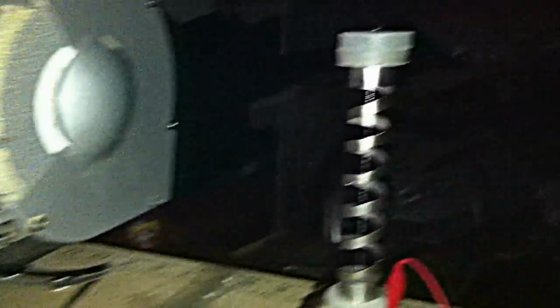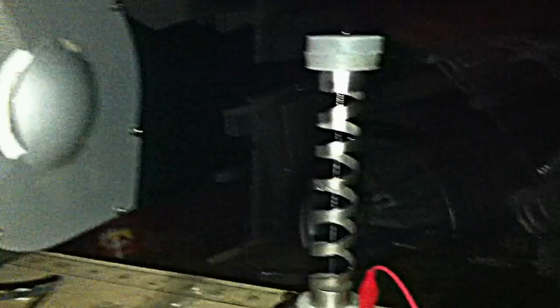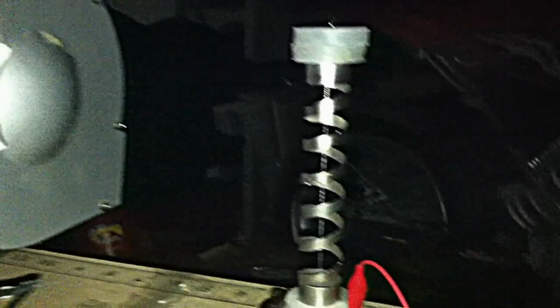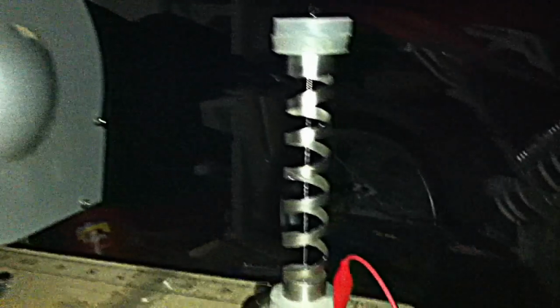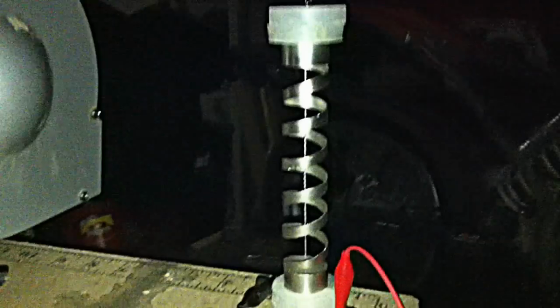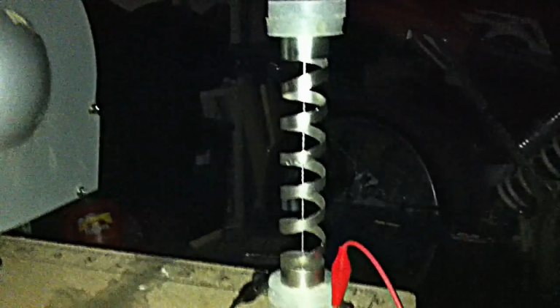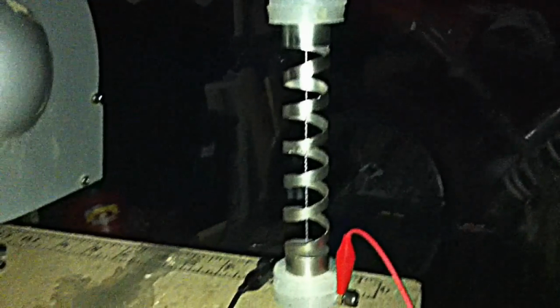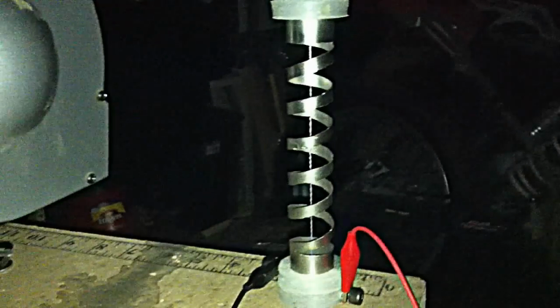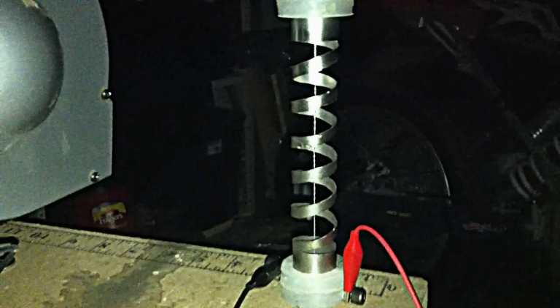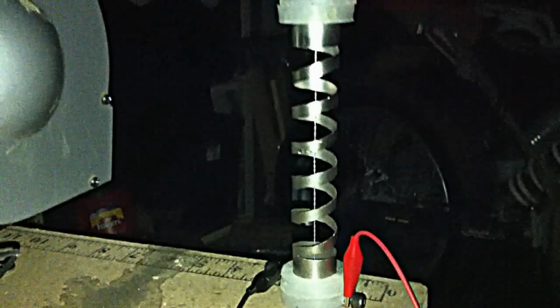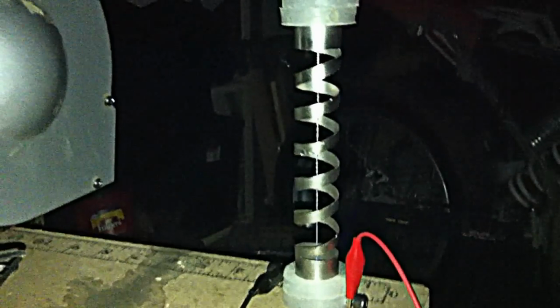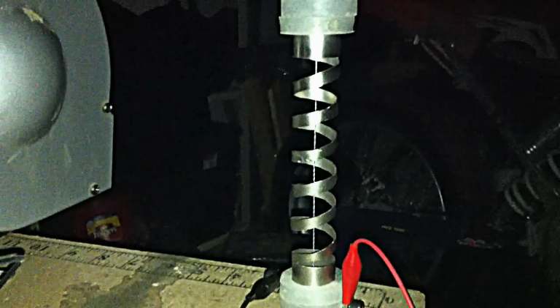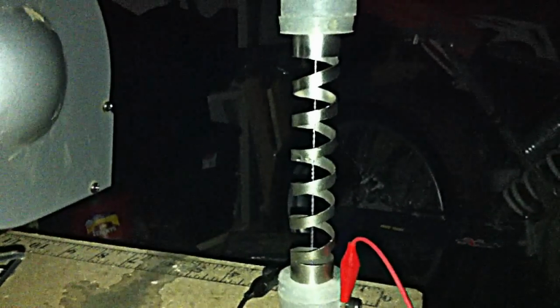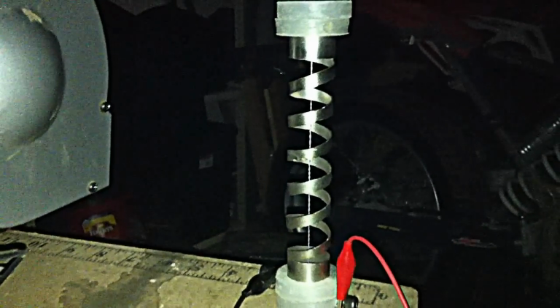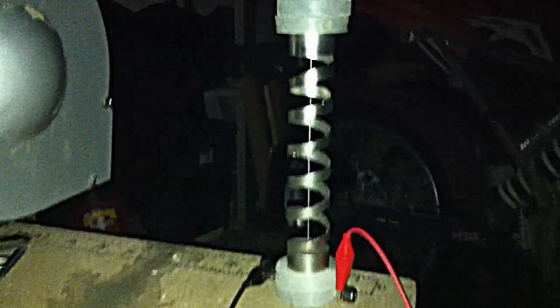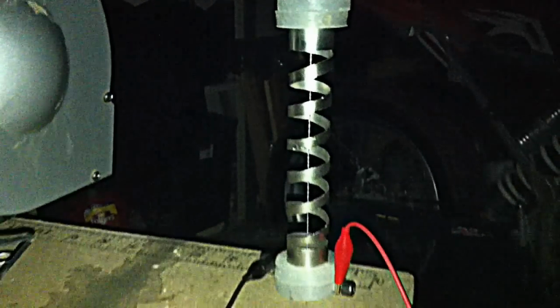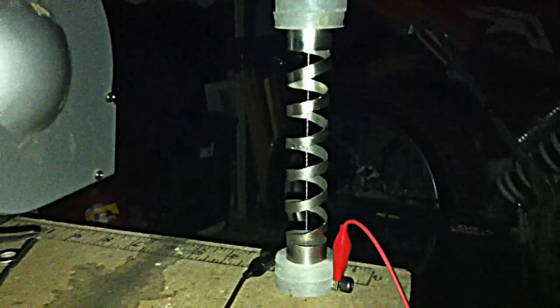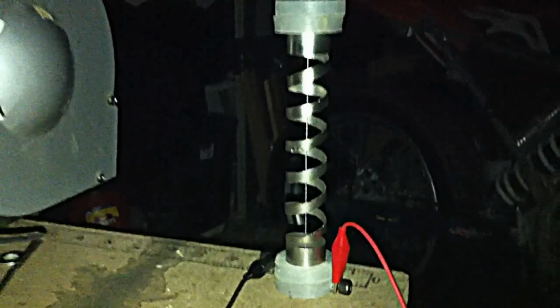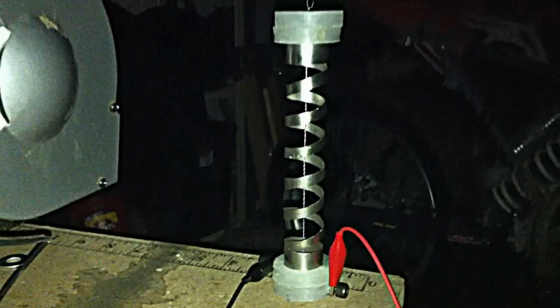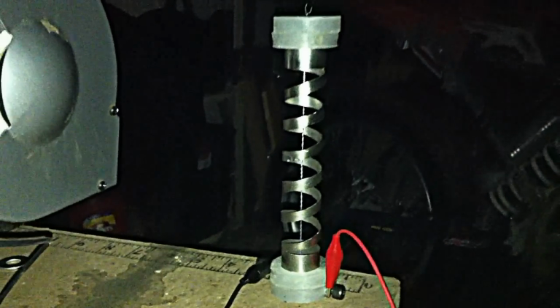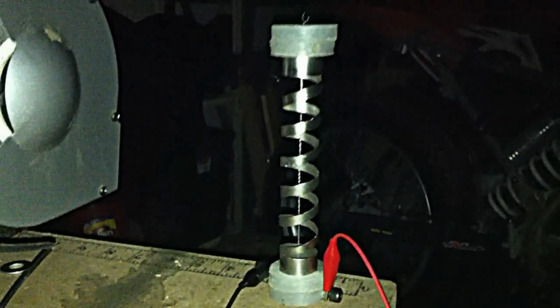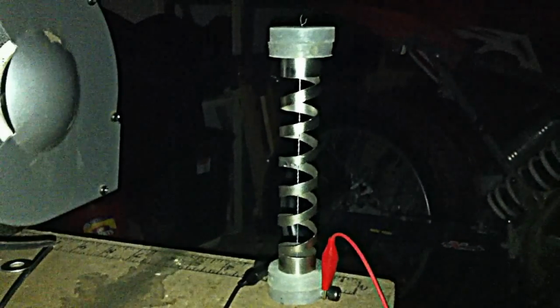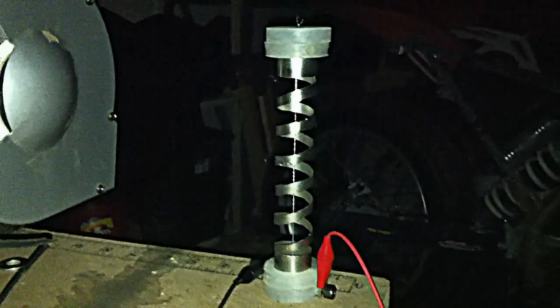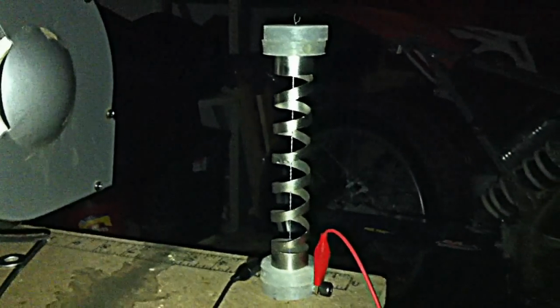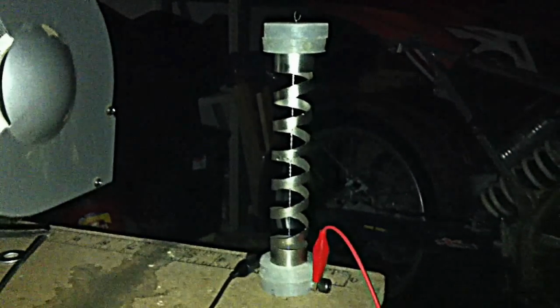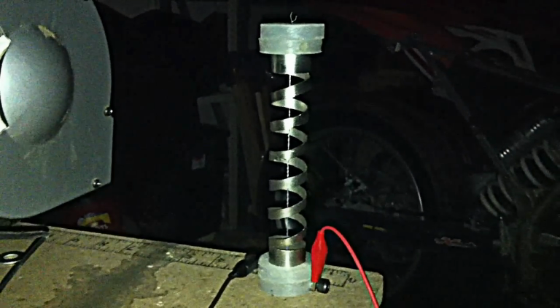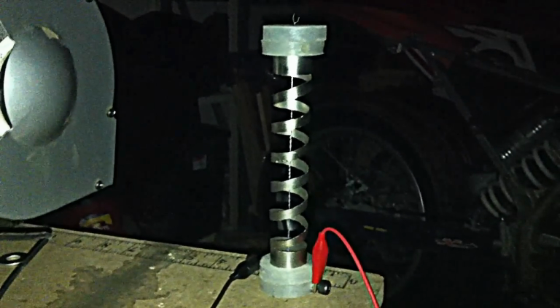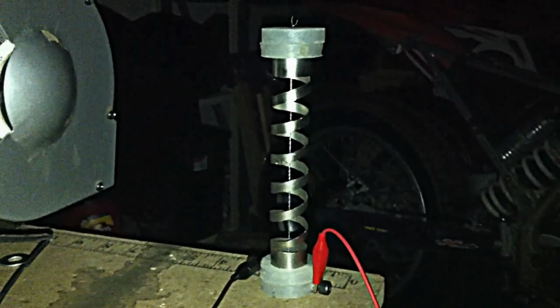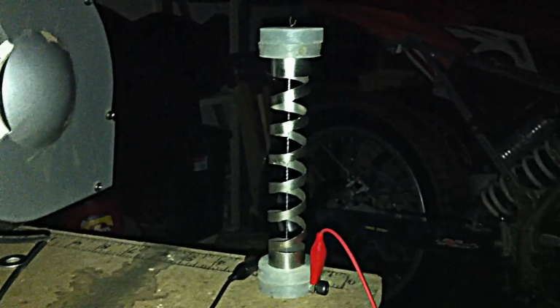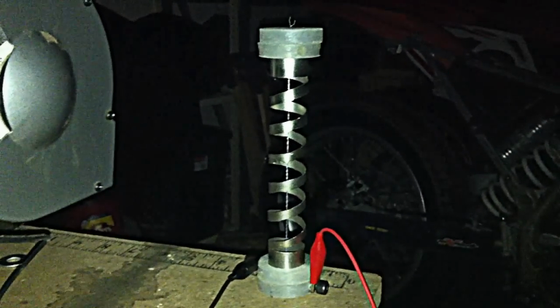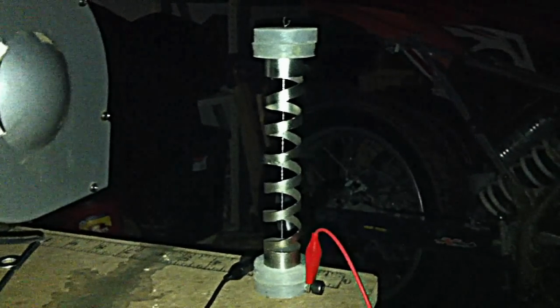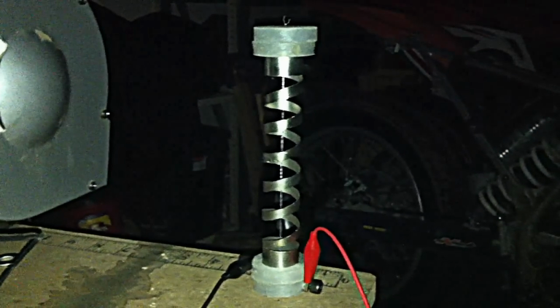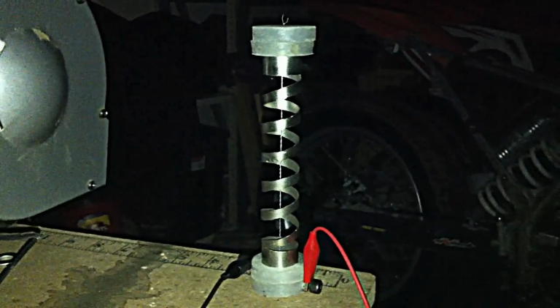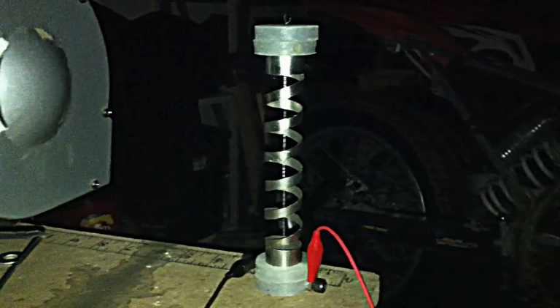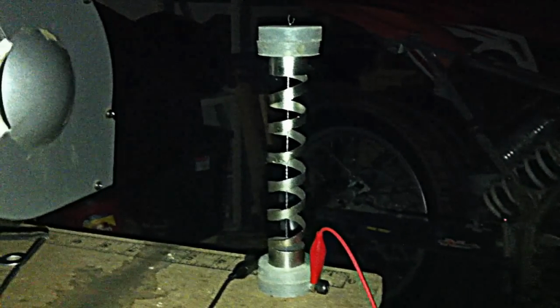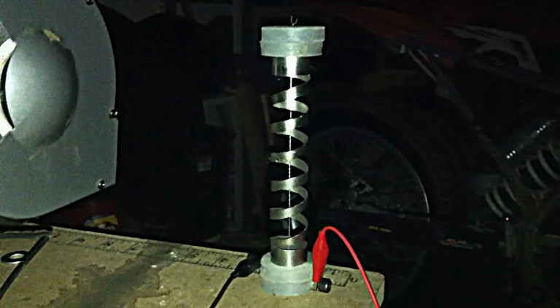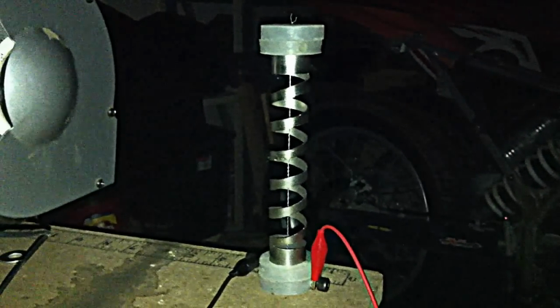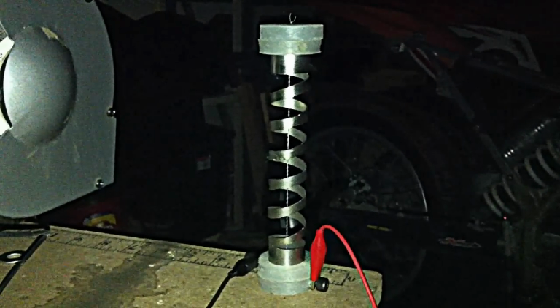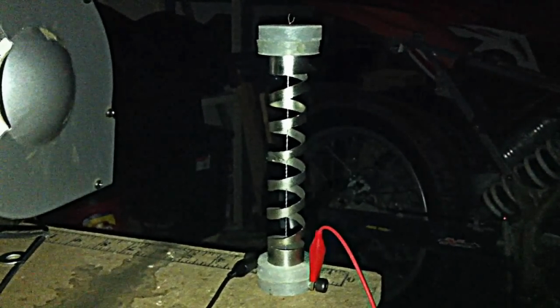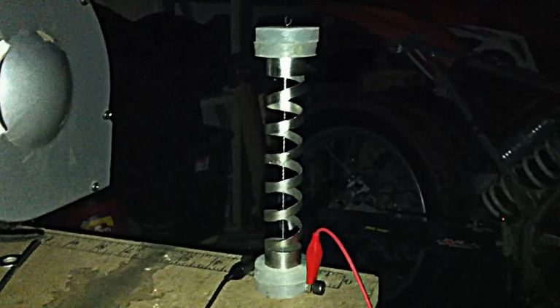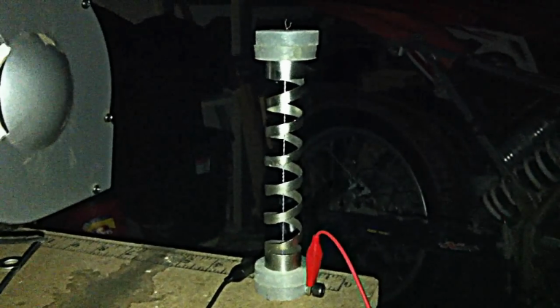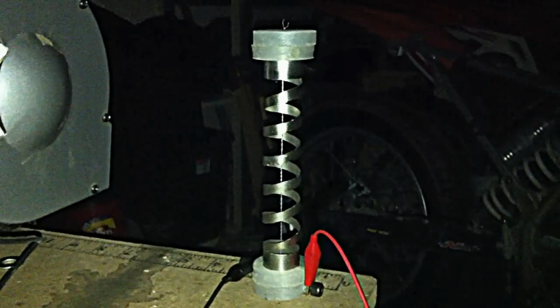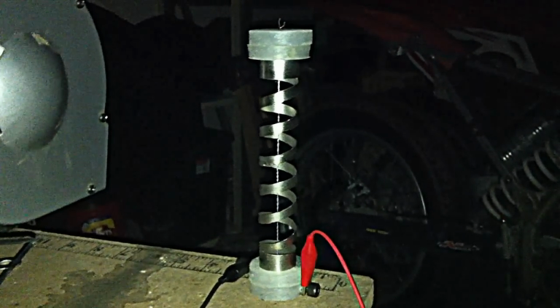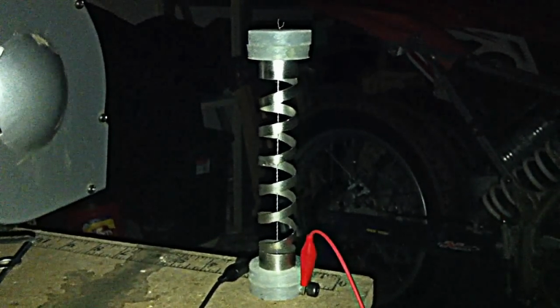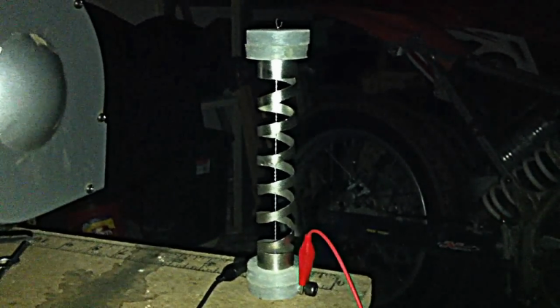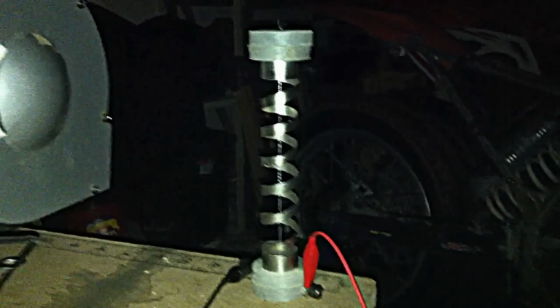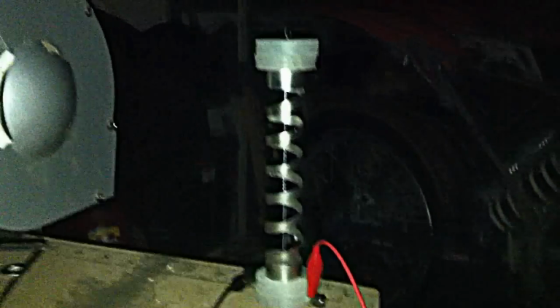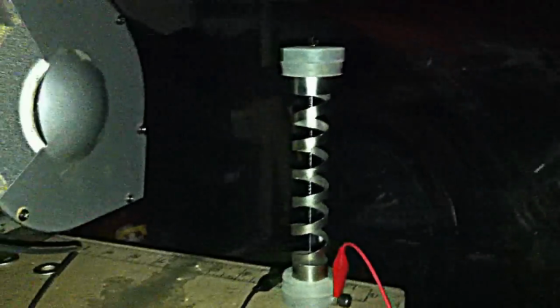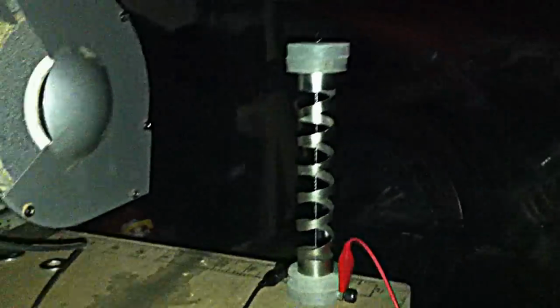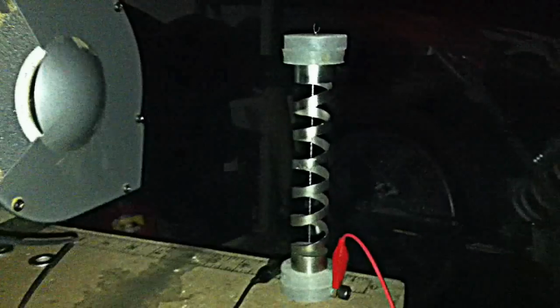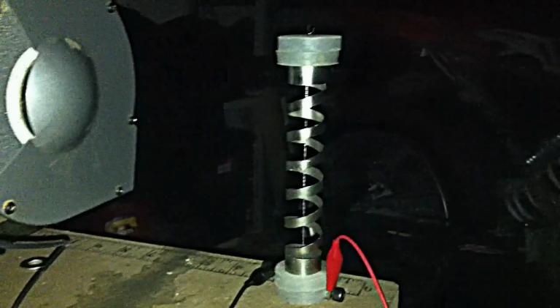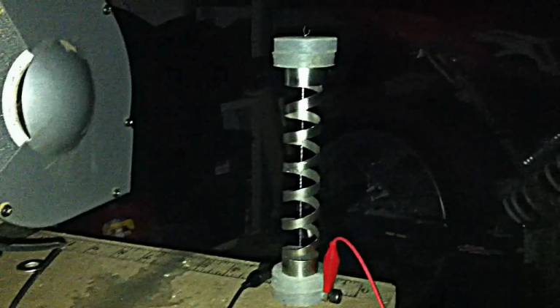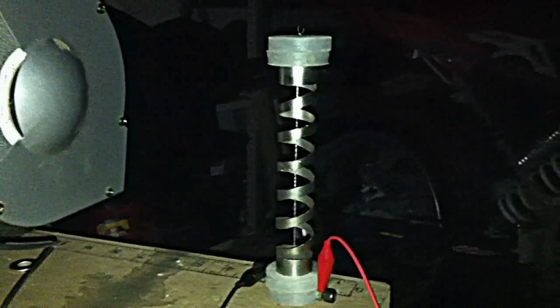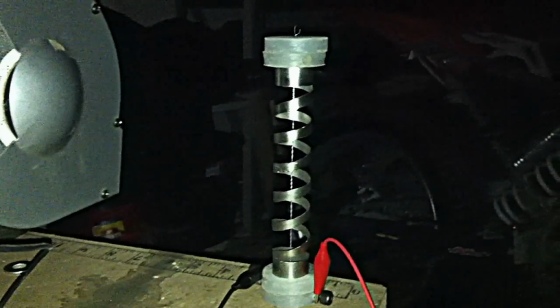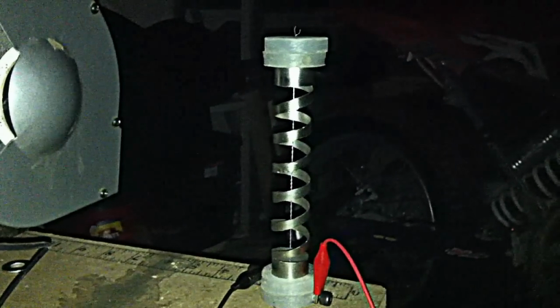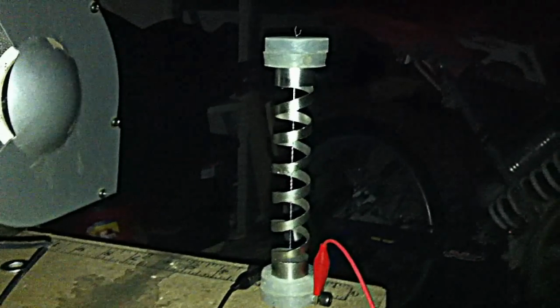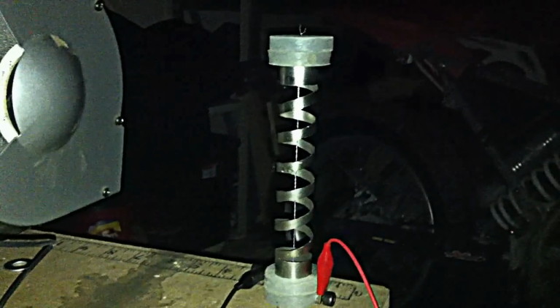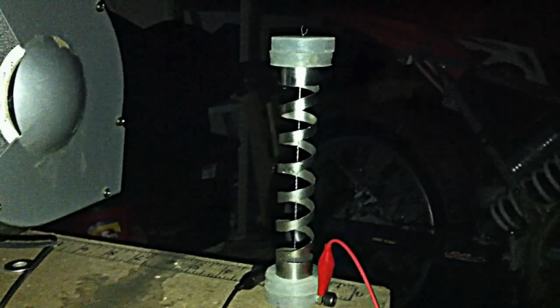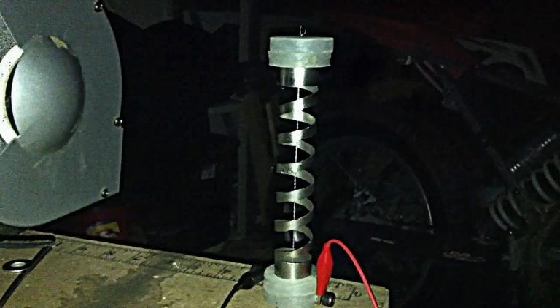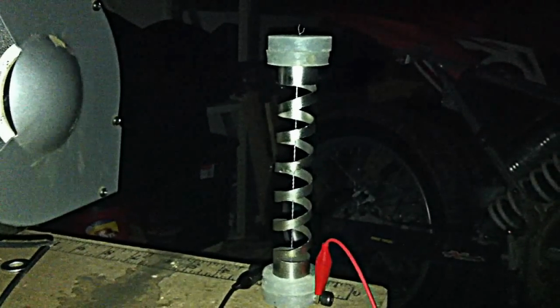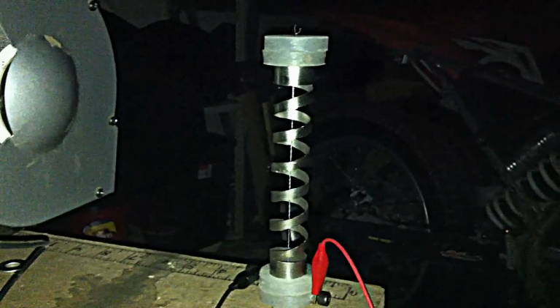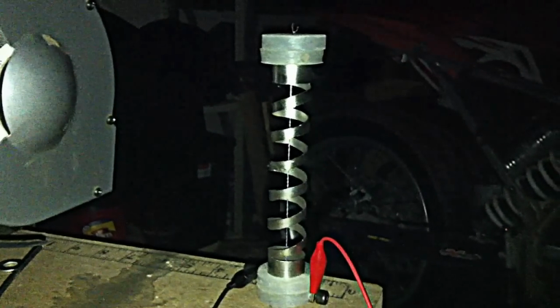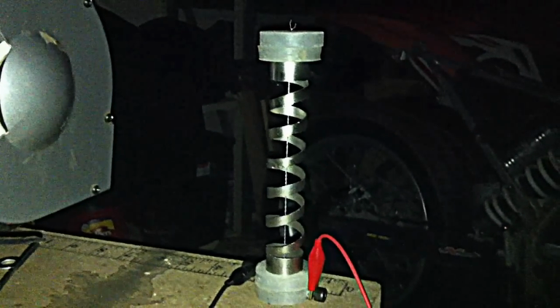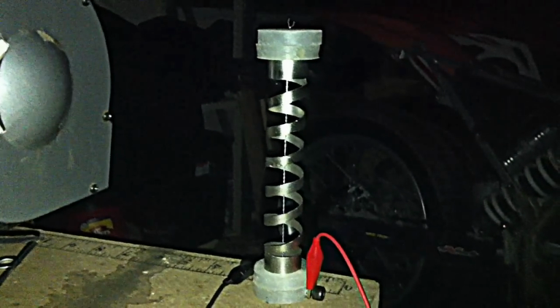Alright guys, that's it. I'll update you when it's assembly time.